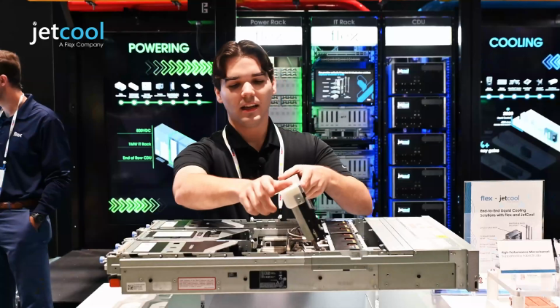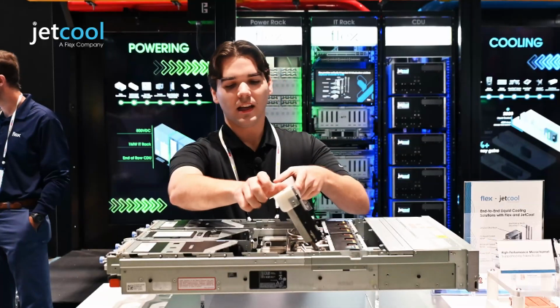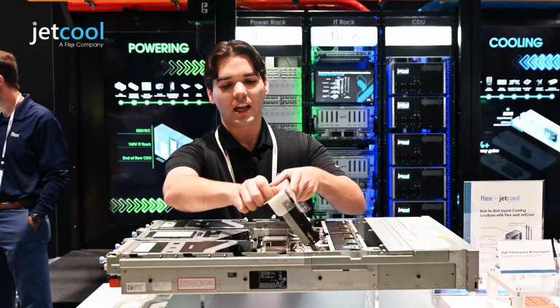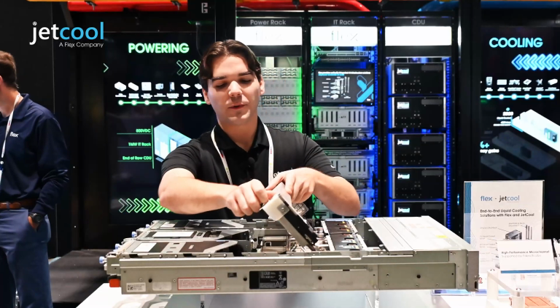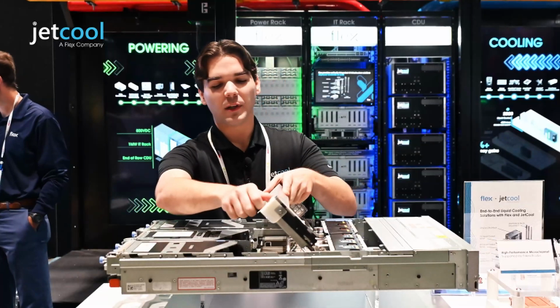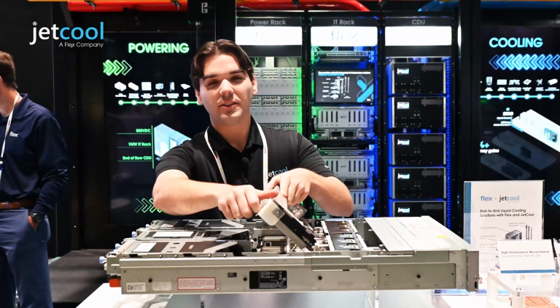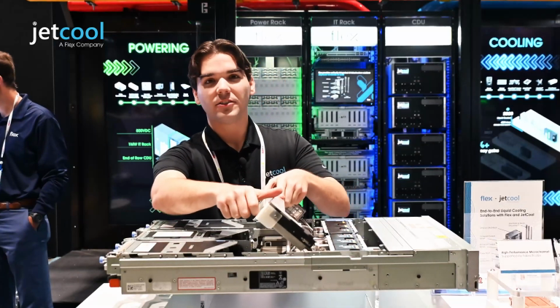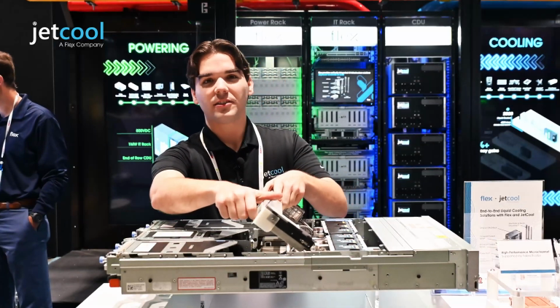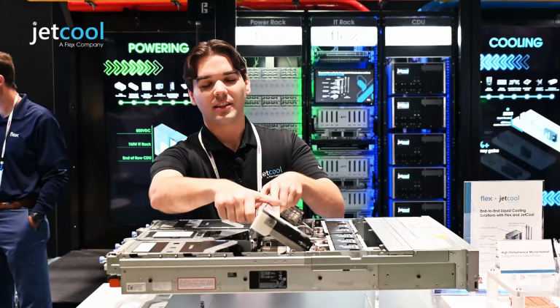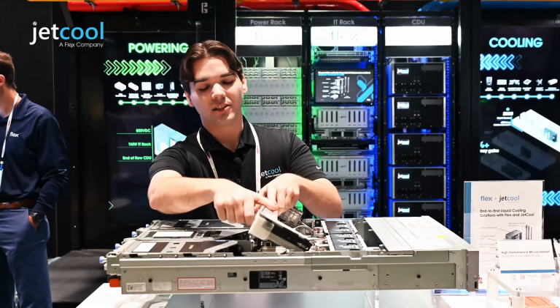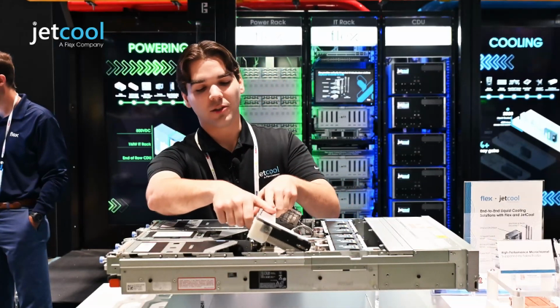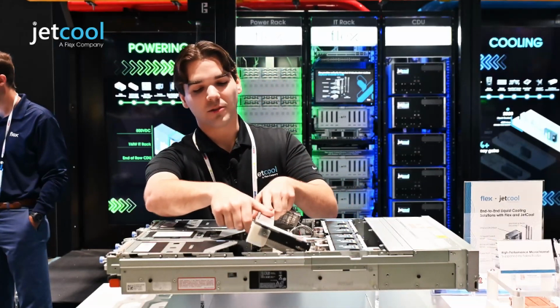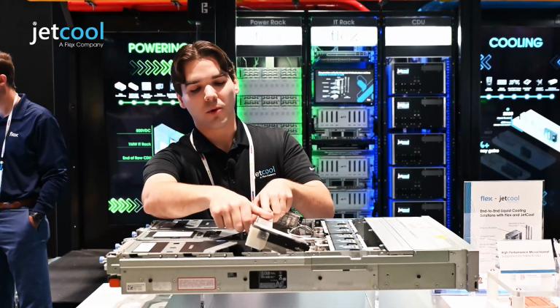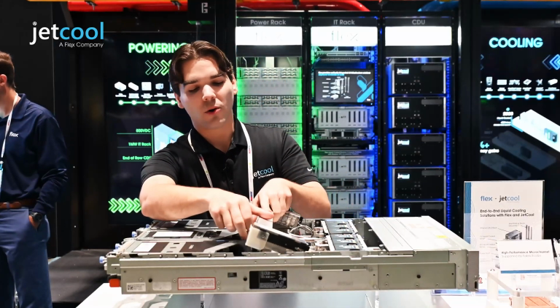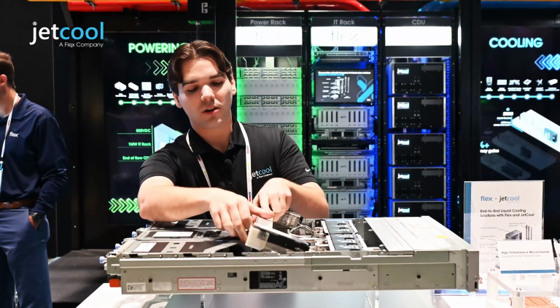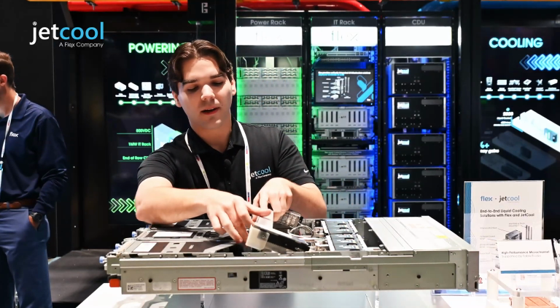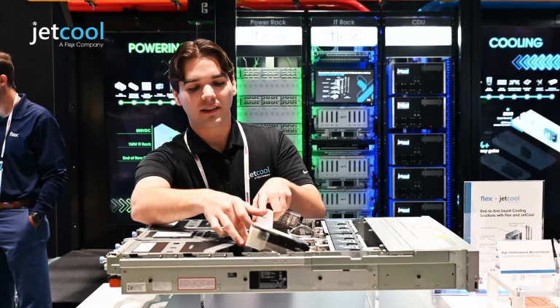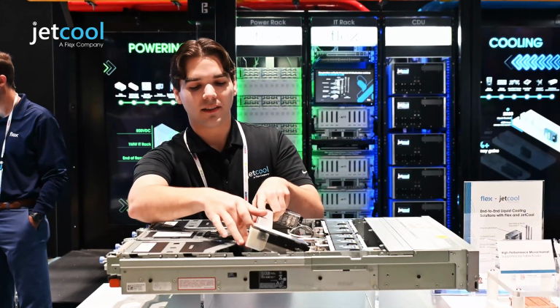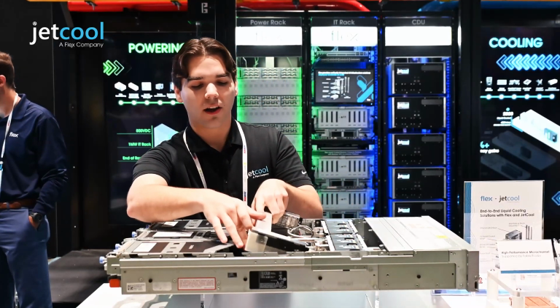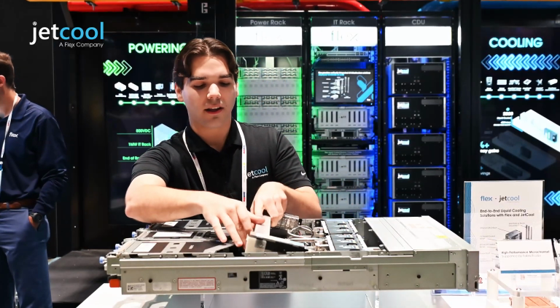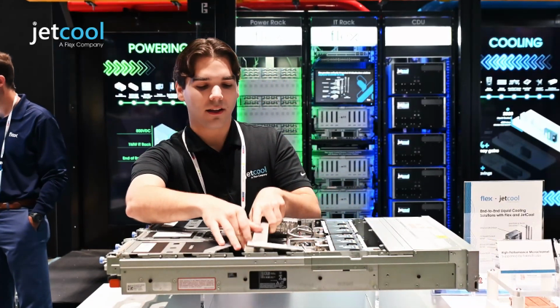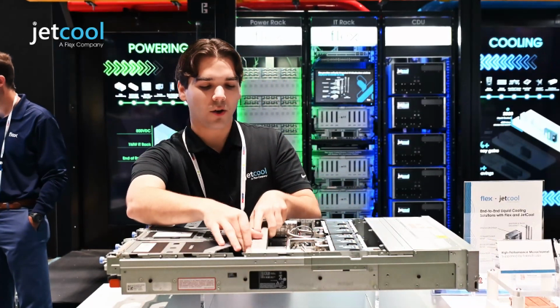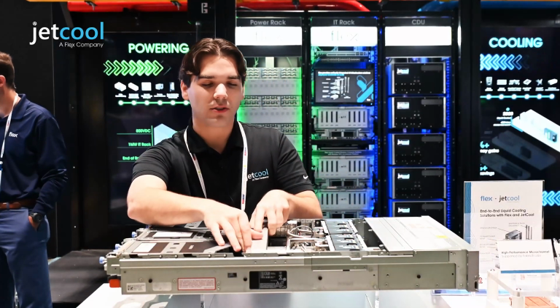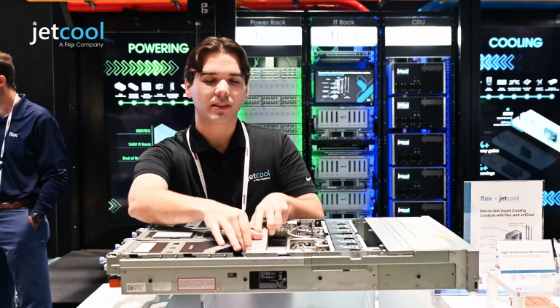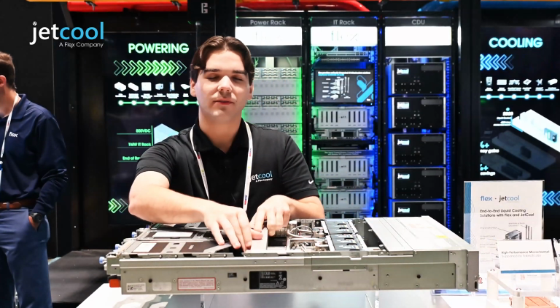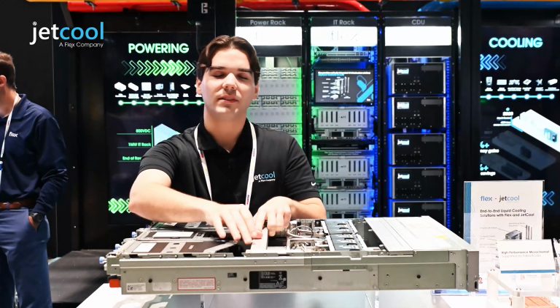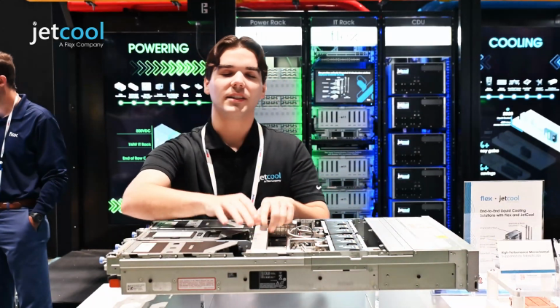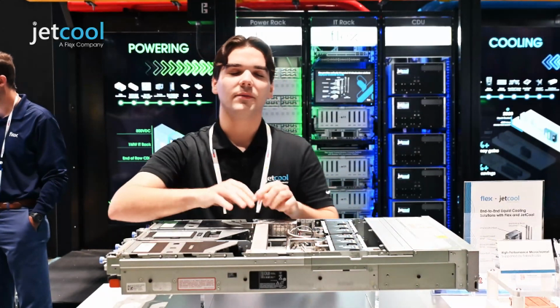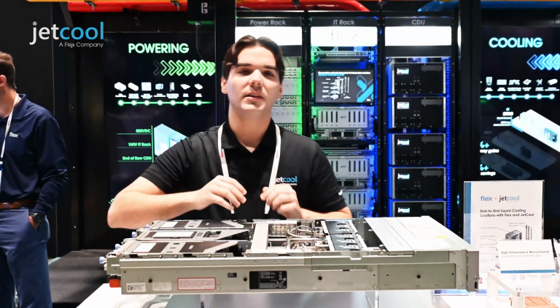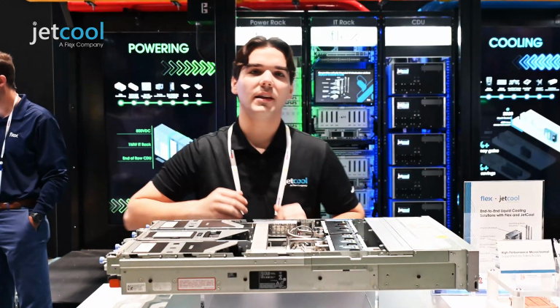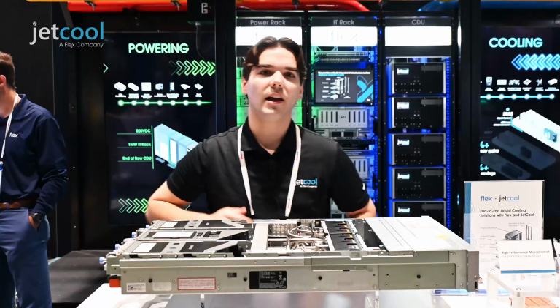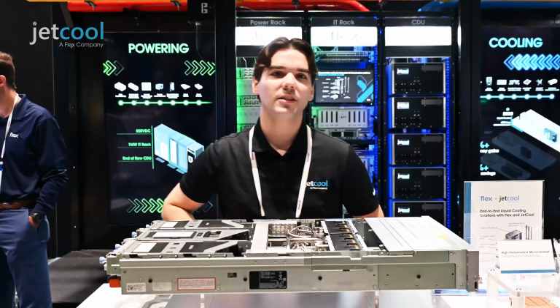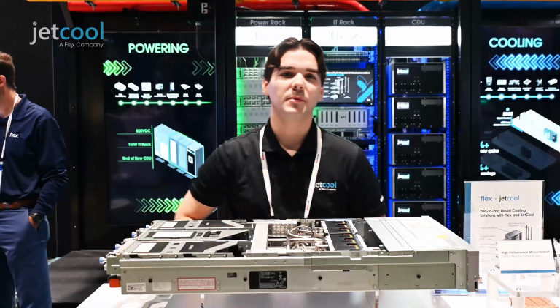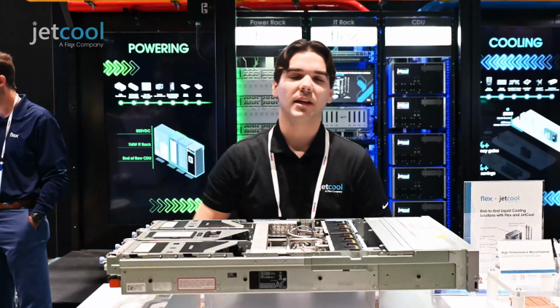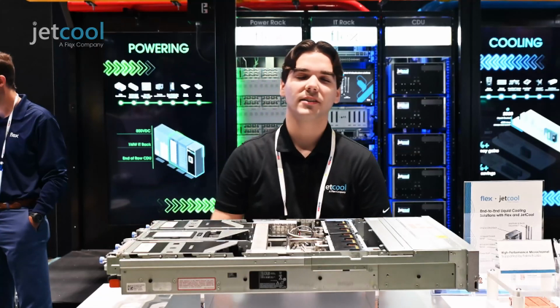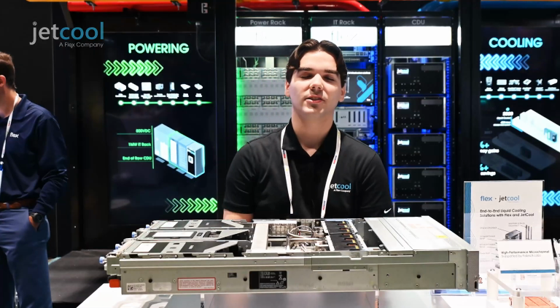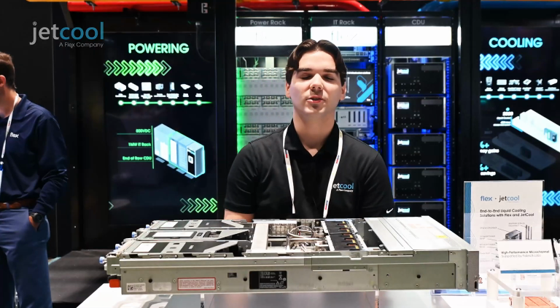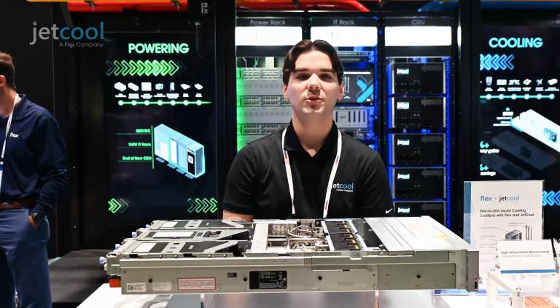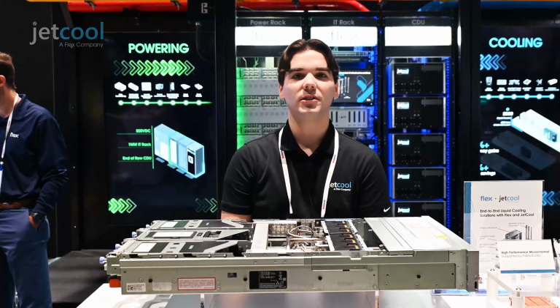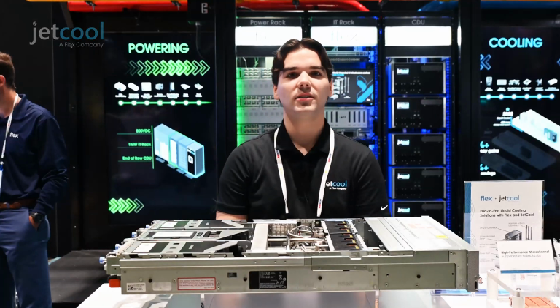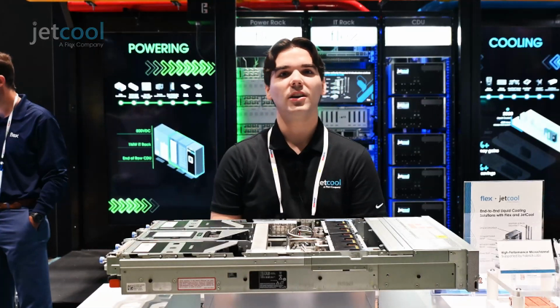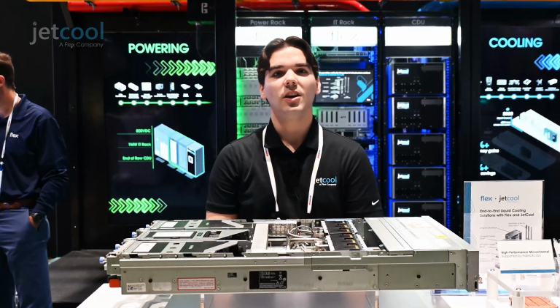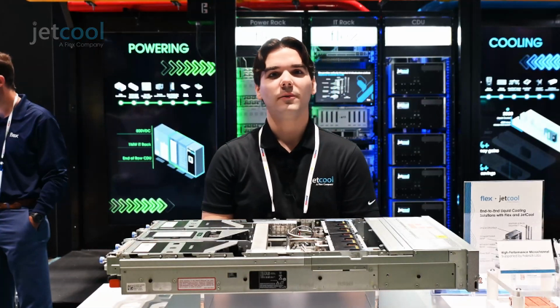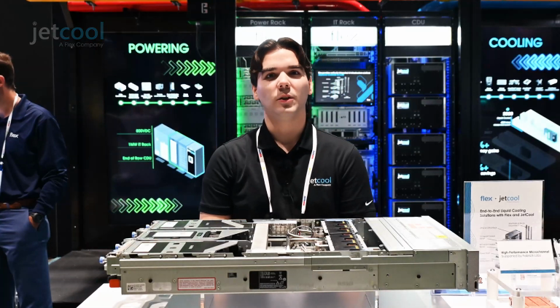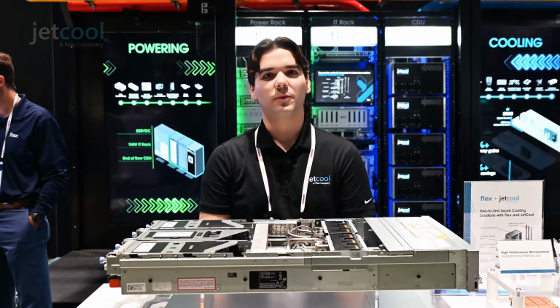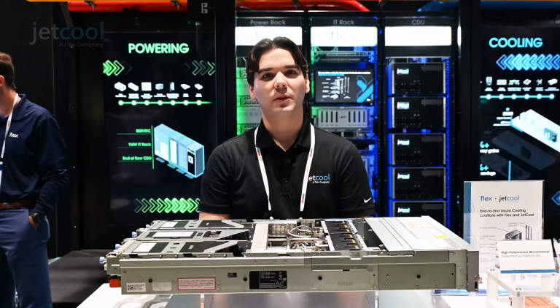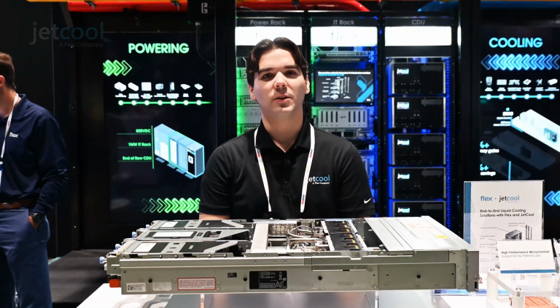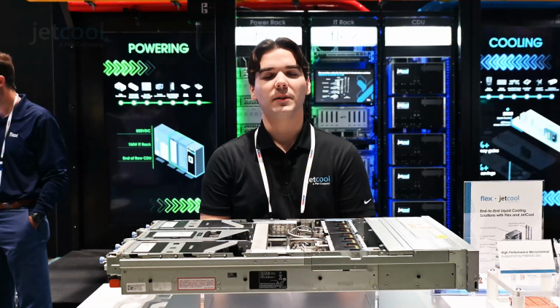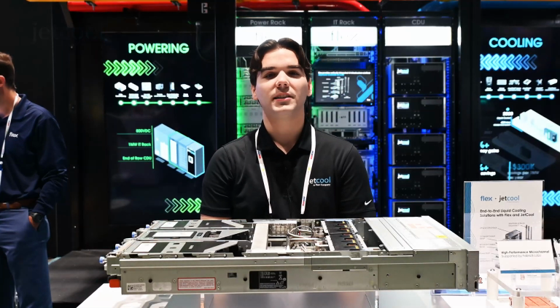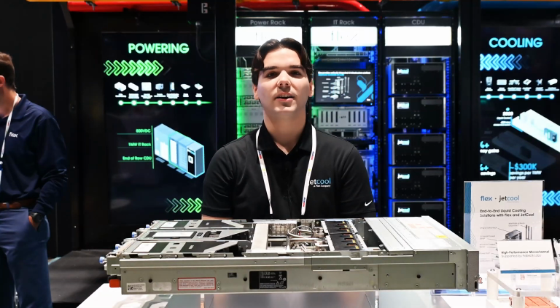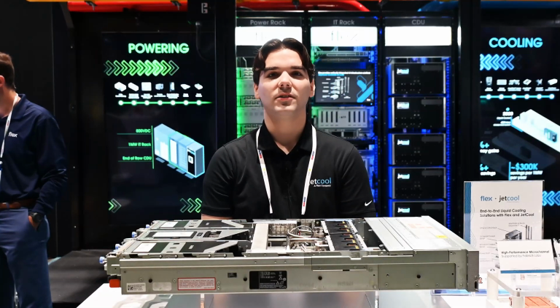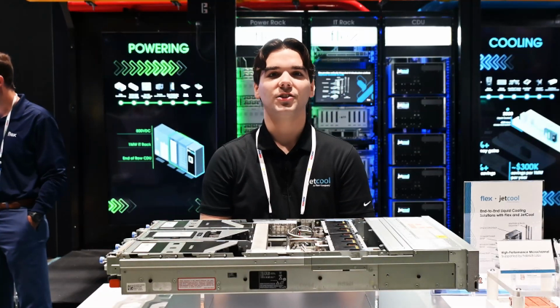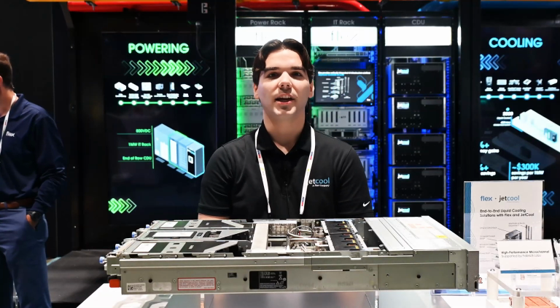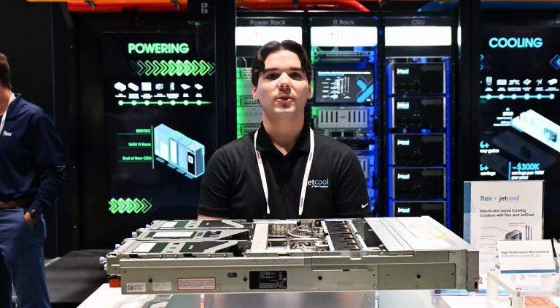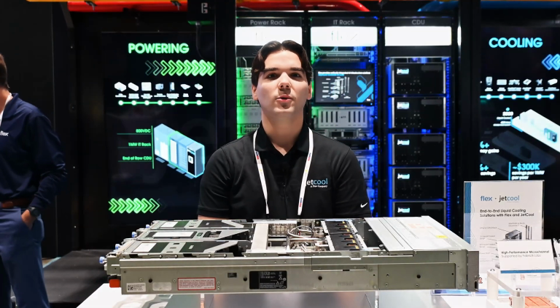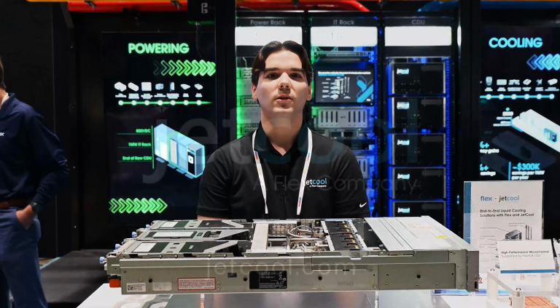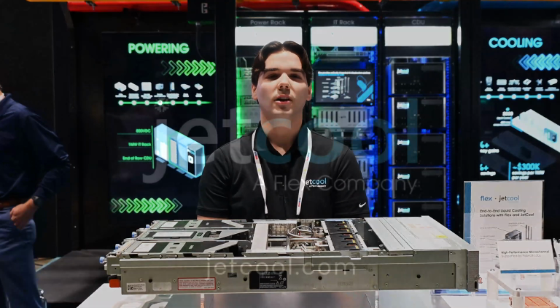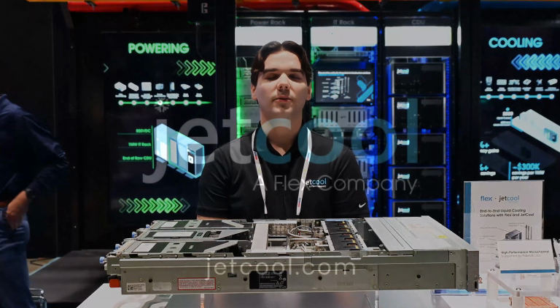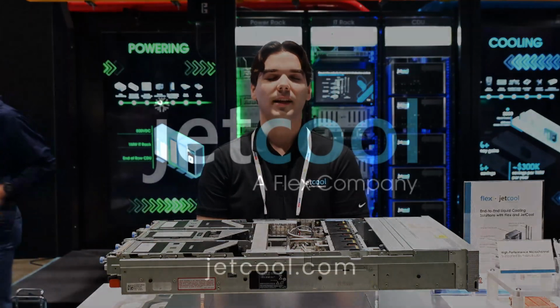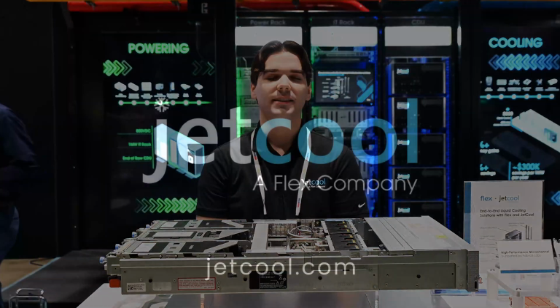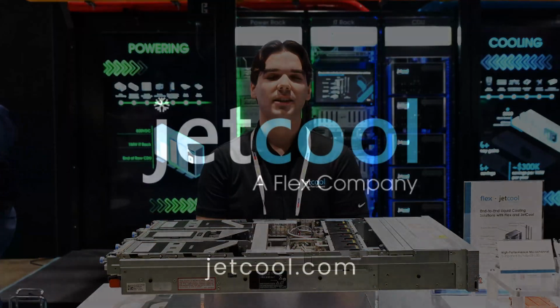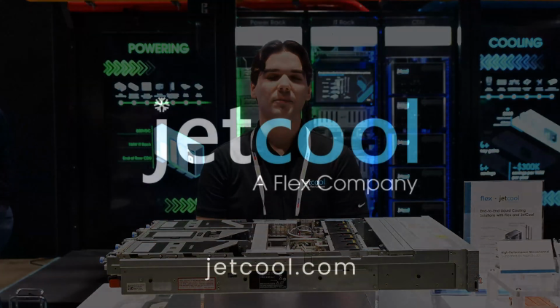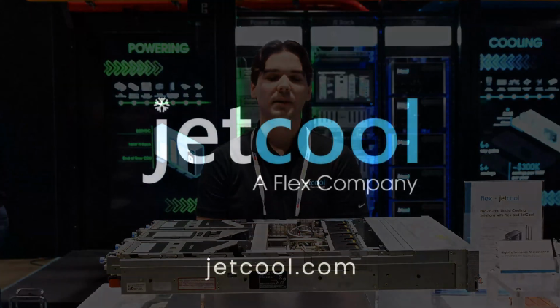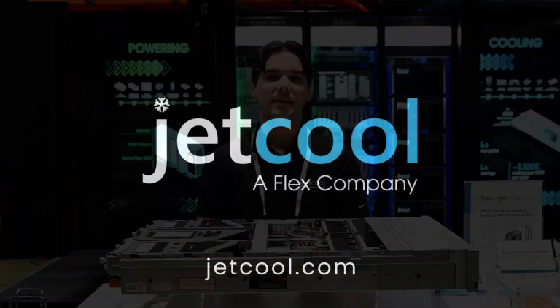If you're interested to learn more about the R770 SPS solution, feel free to reach out to JETCOL, a Flex company.